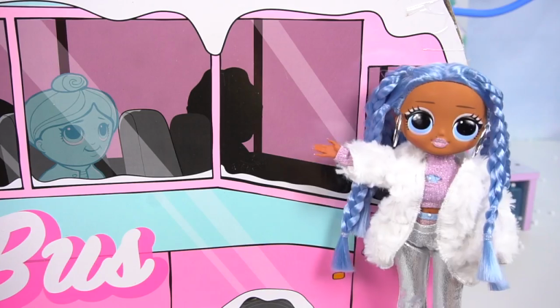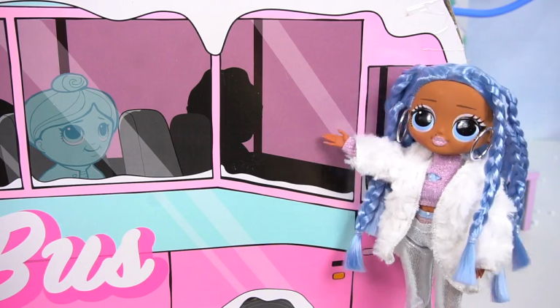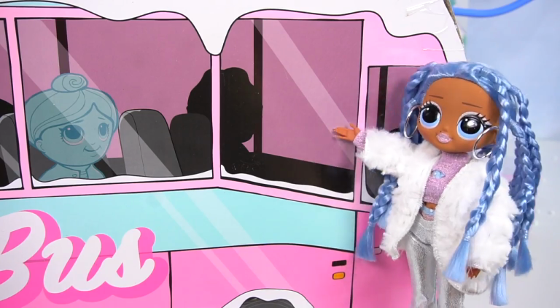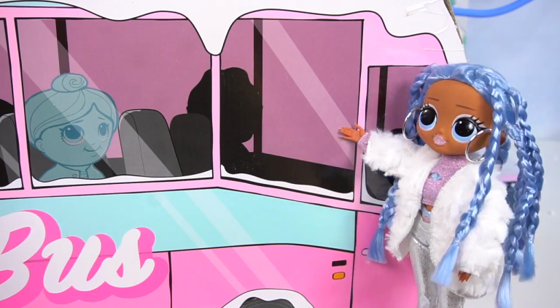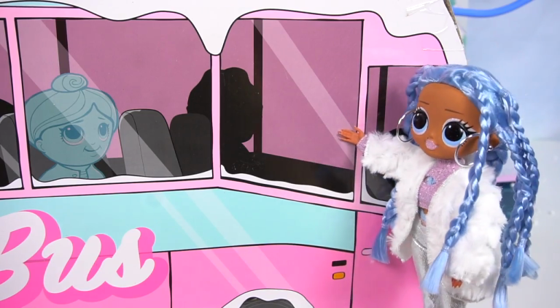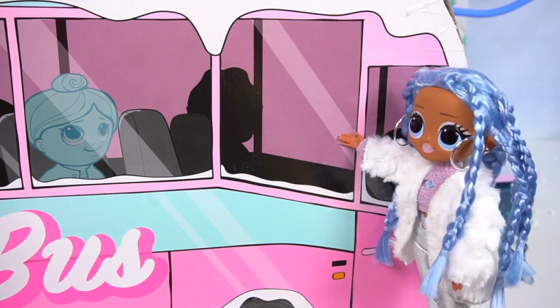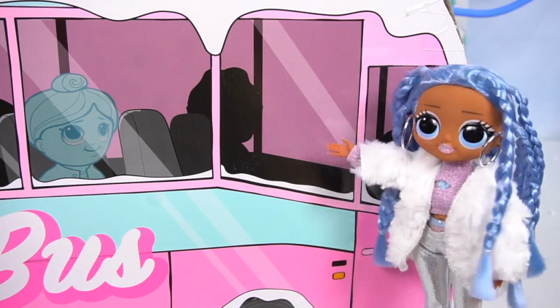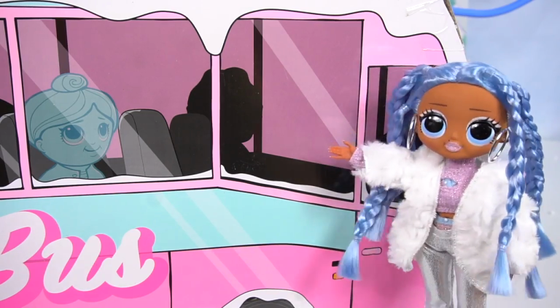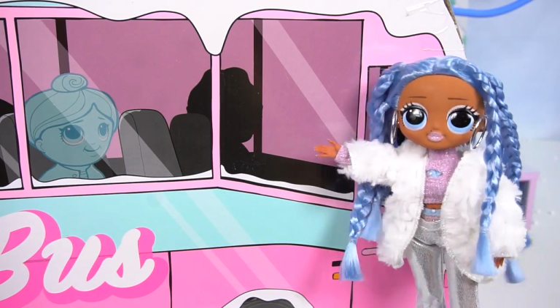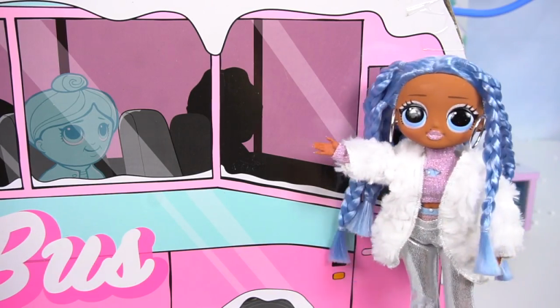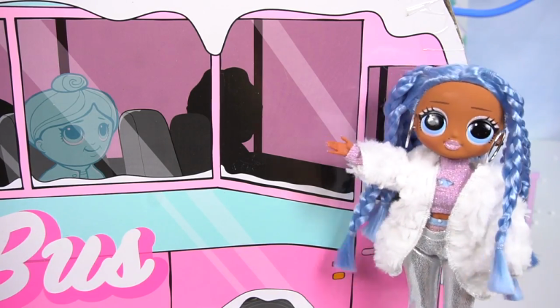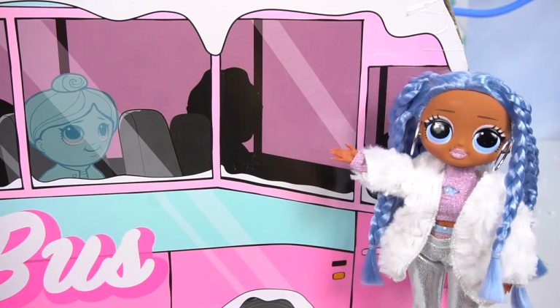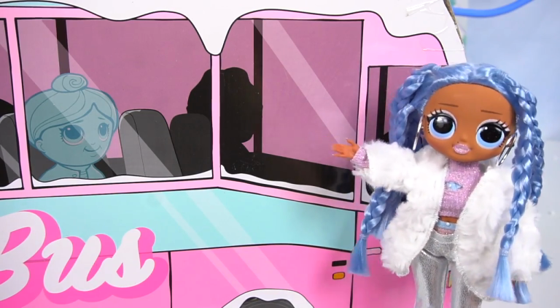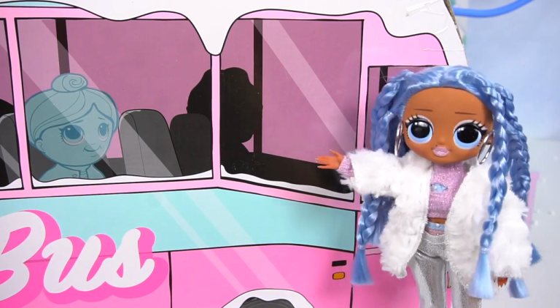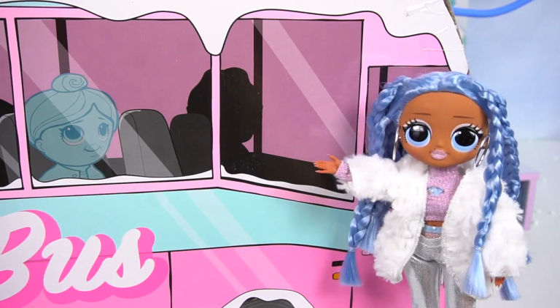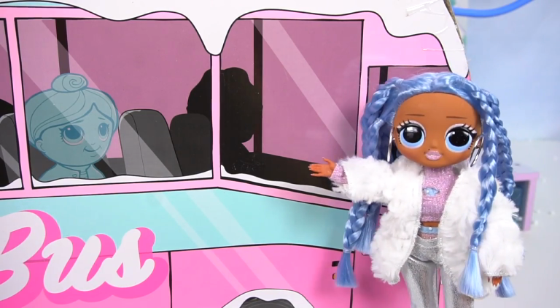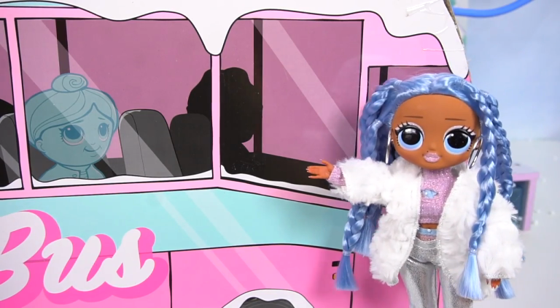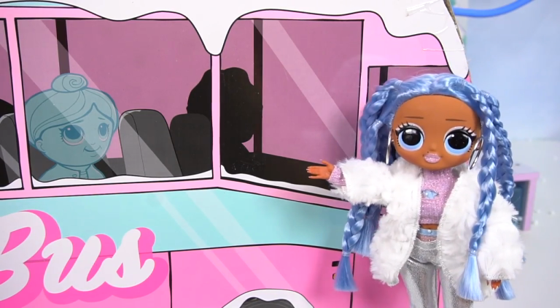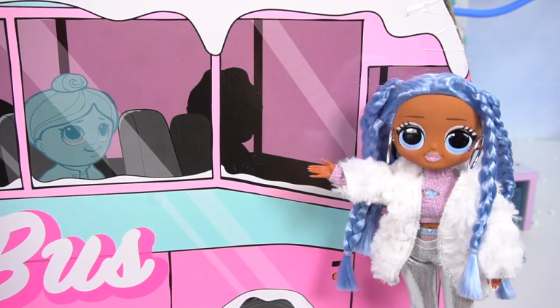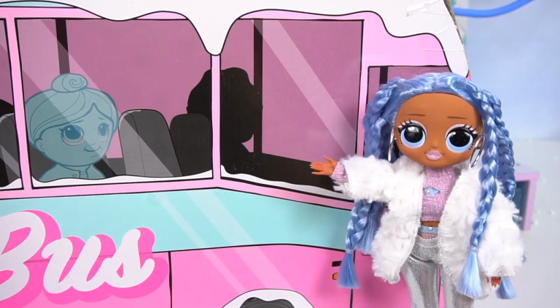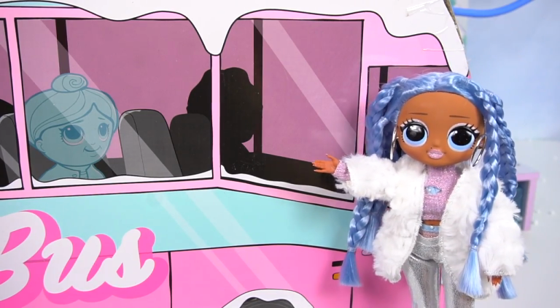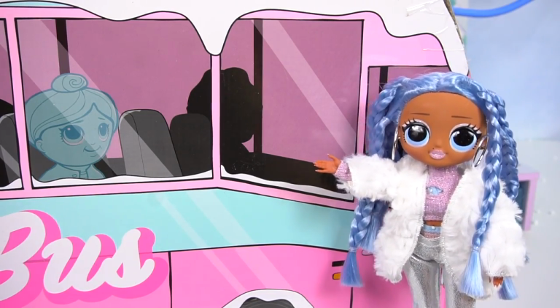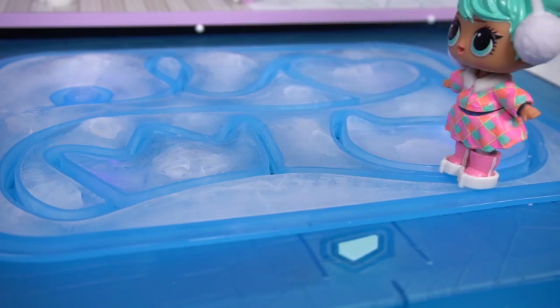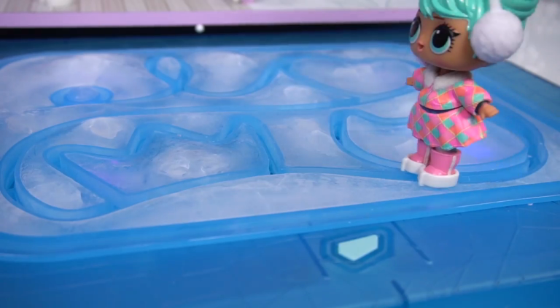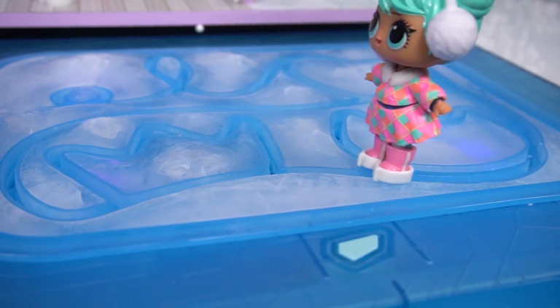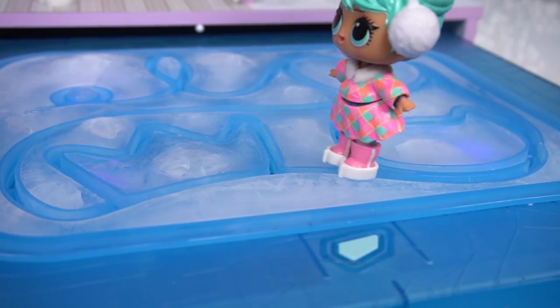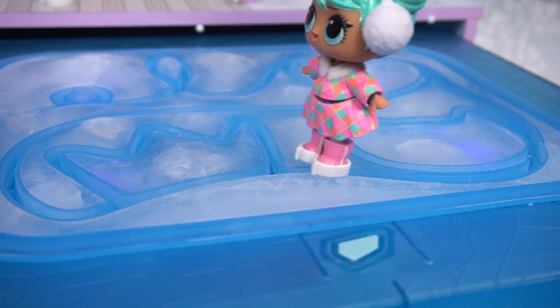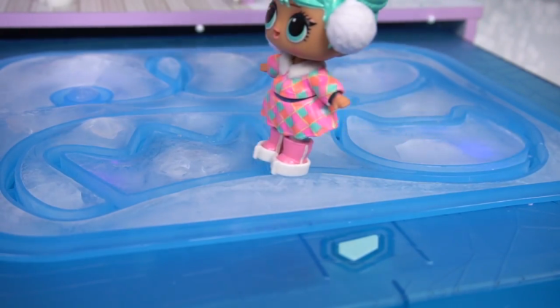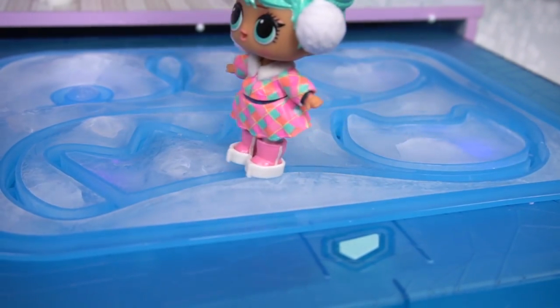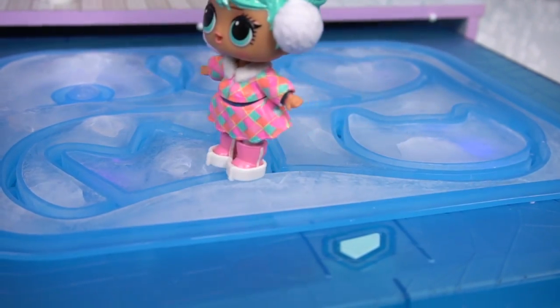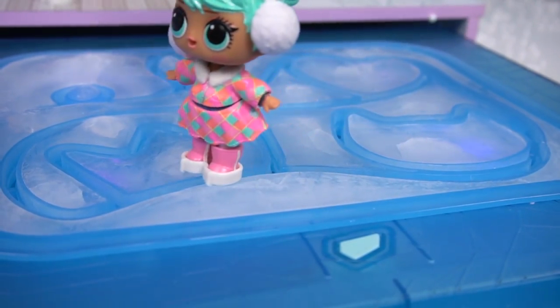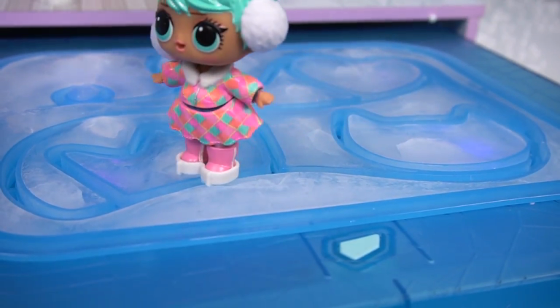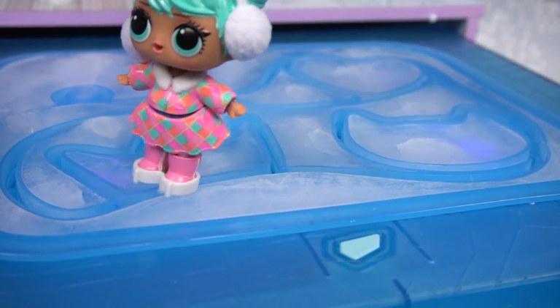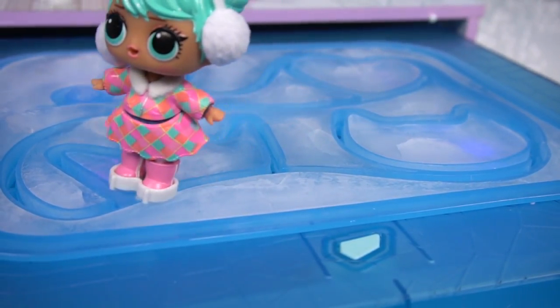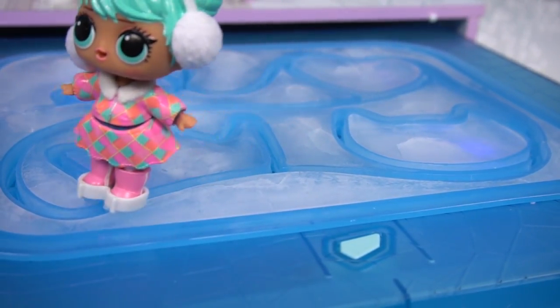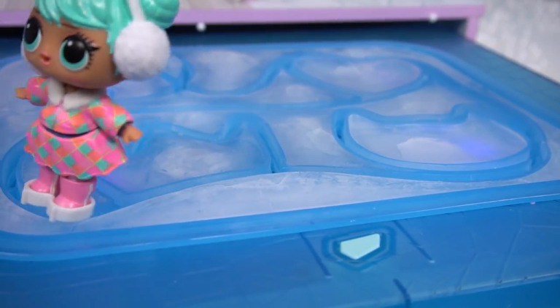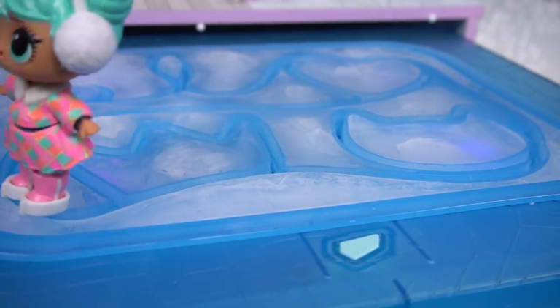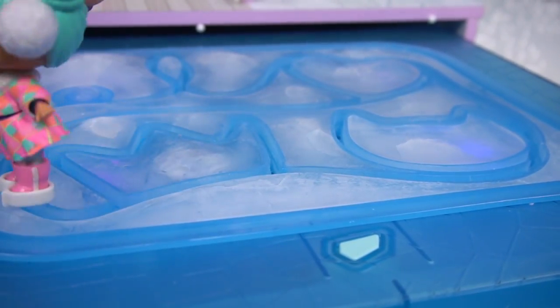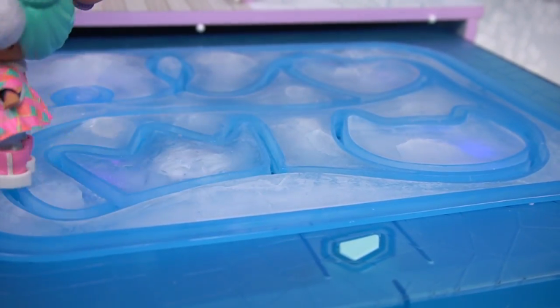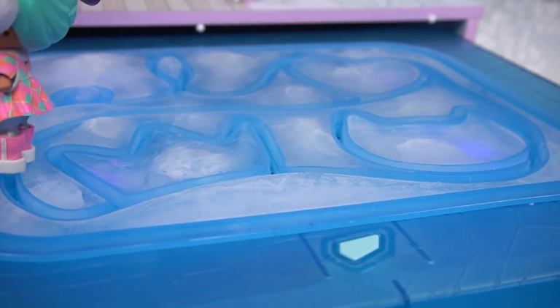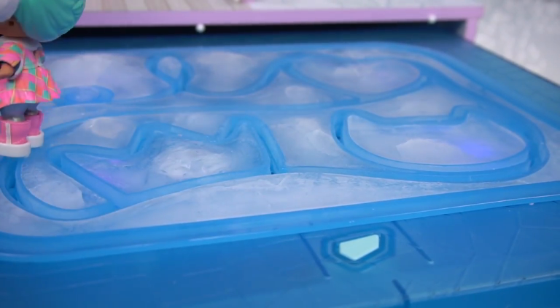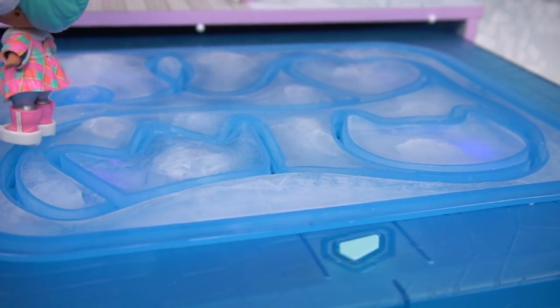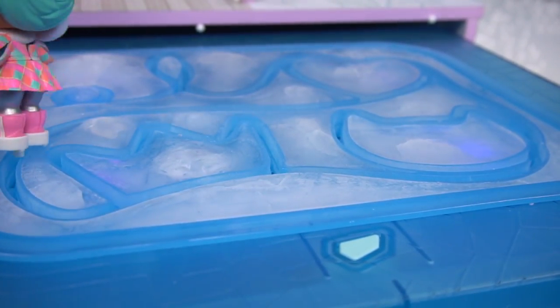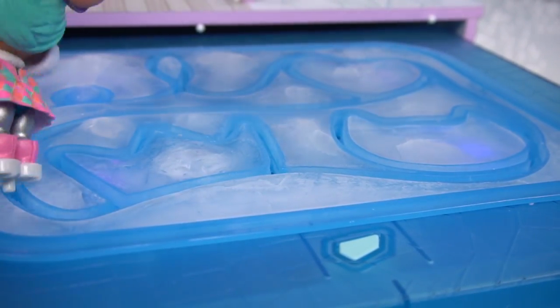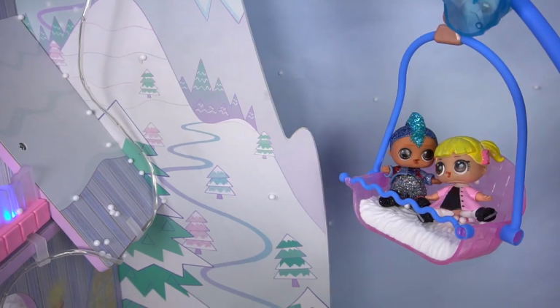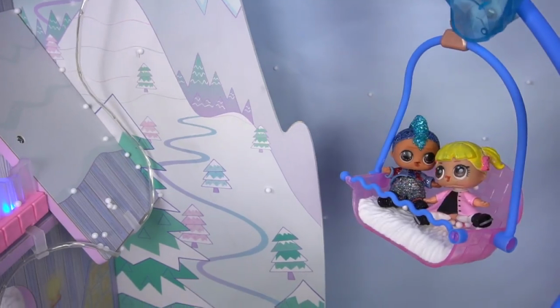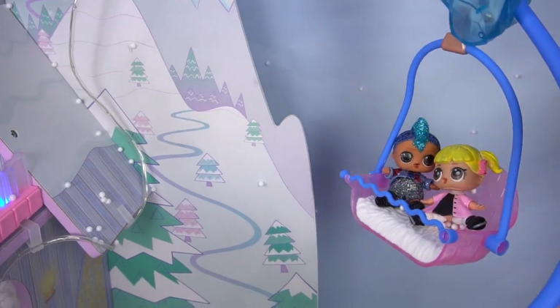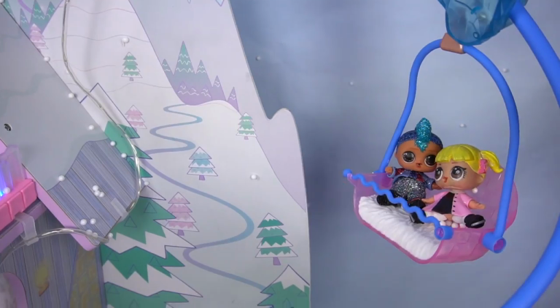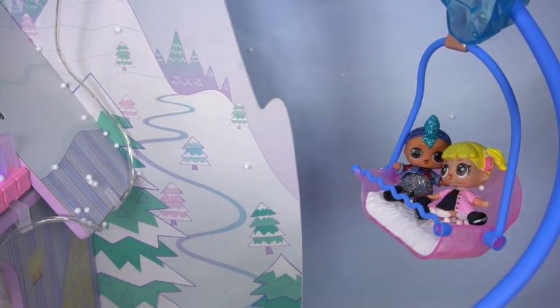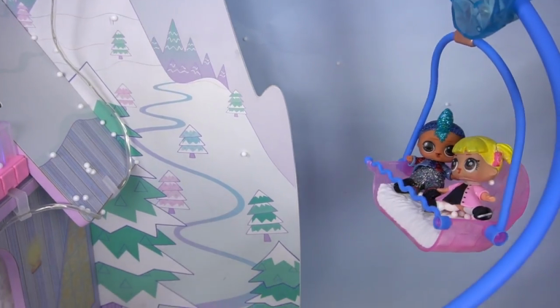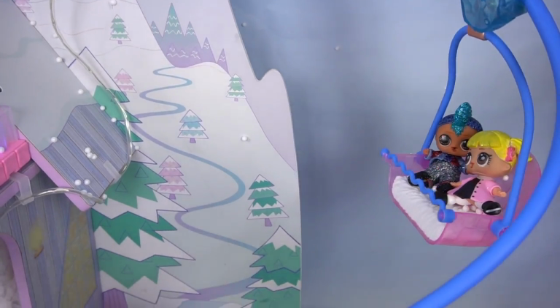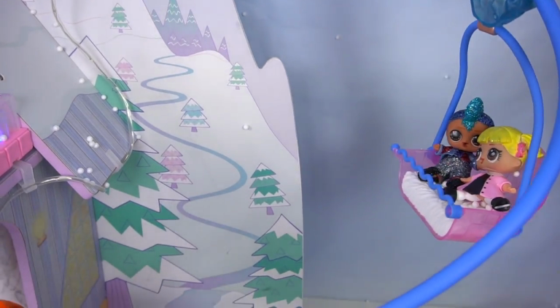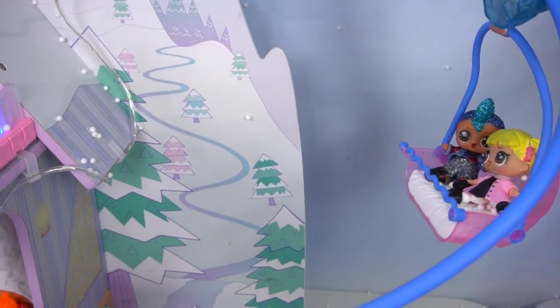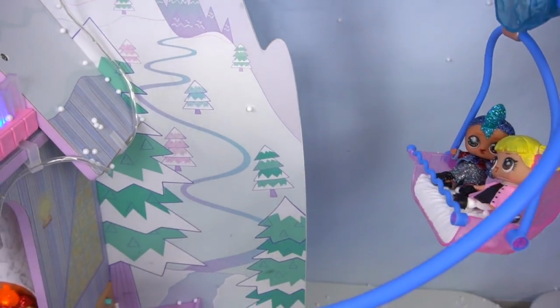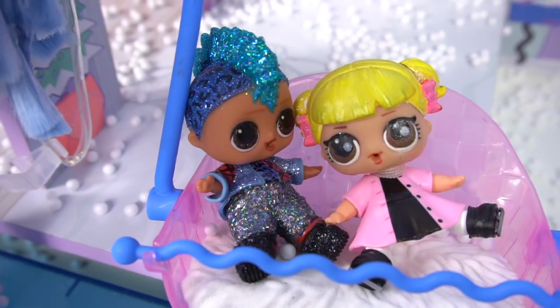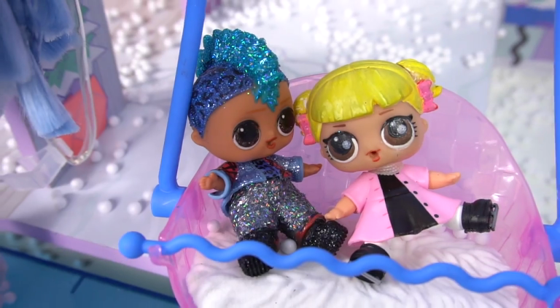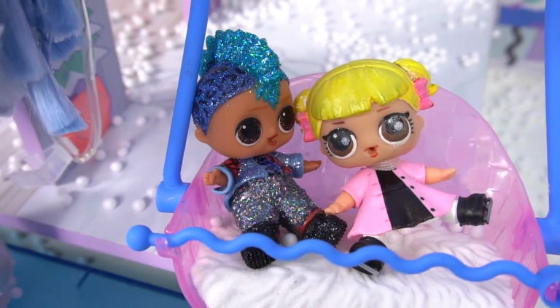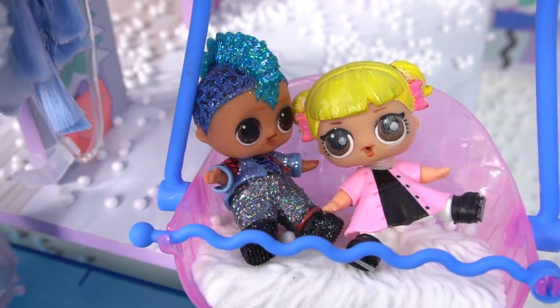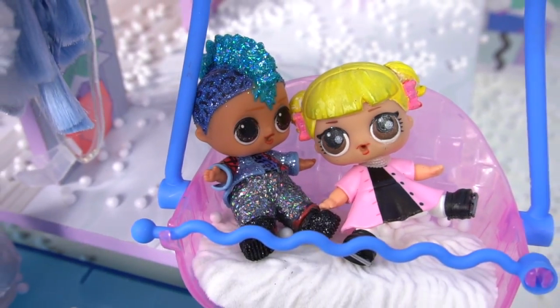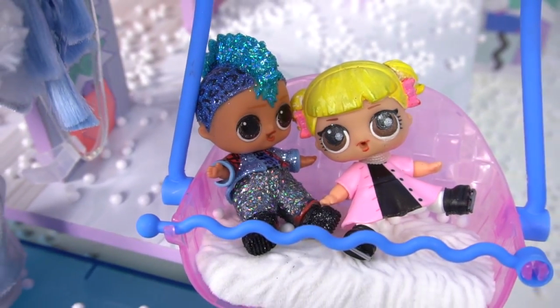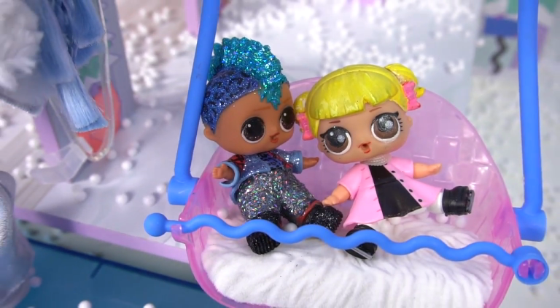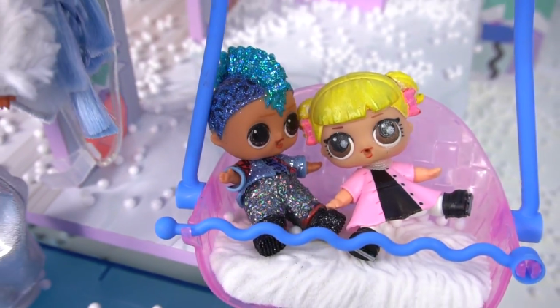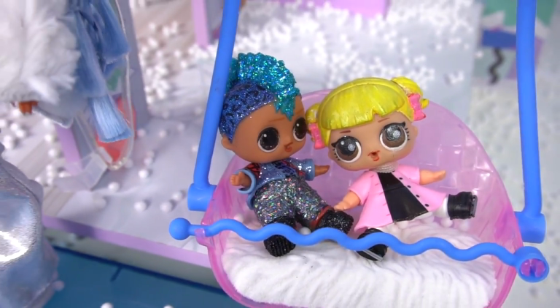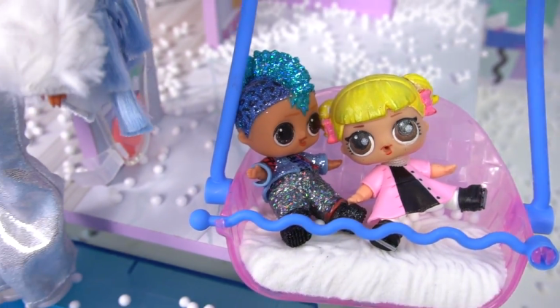Our cousins should be on this bus! Woohoo! That was amazing! Let's do it again!